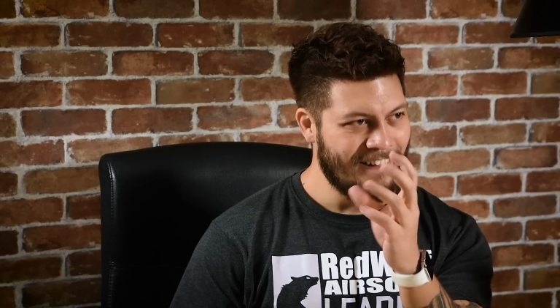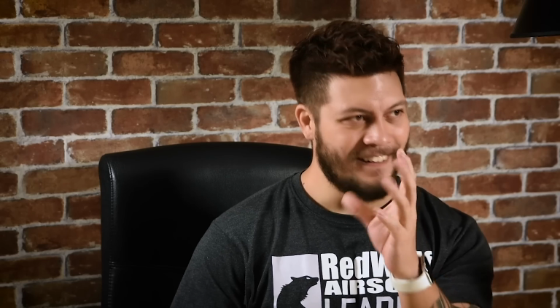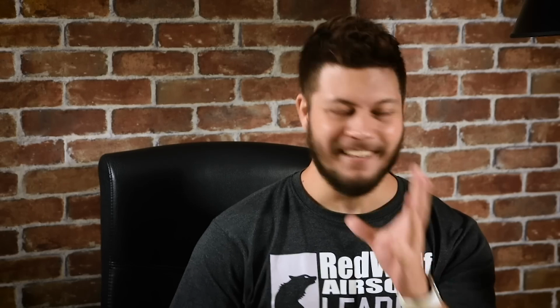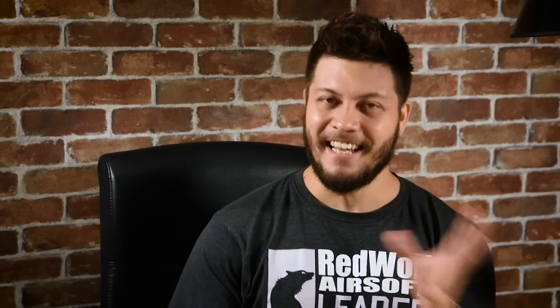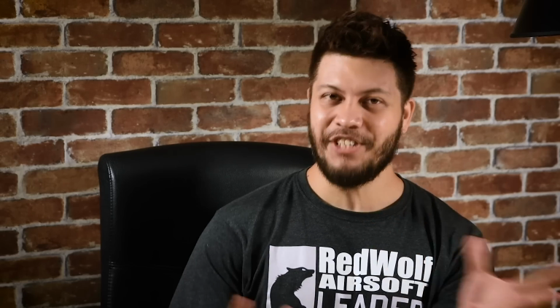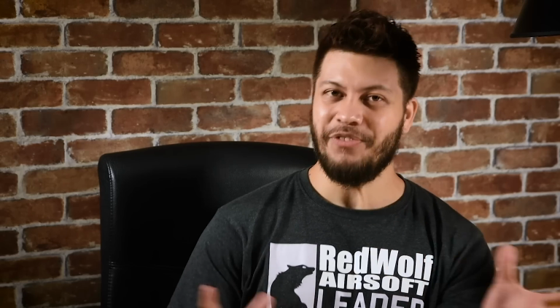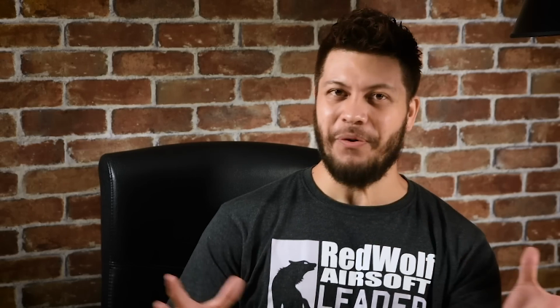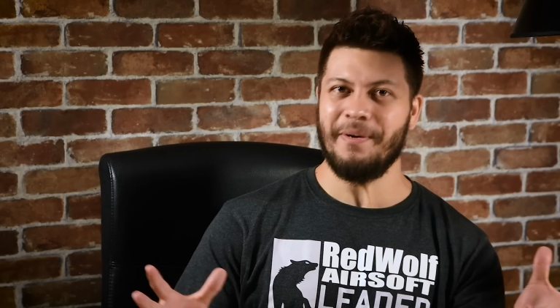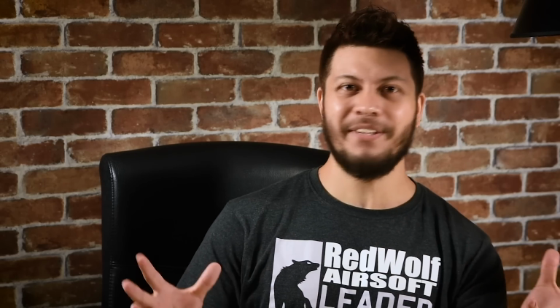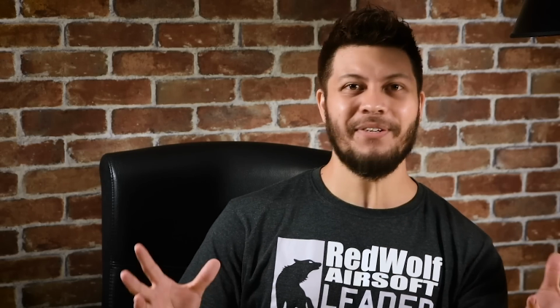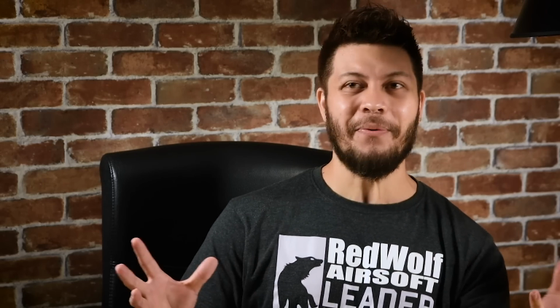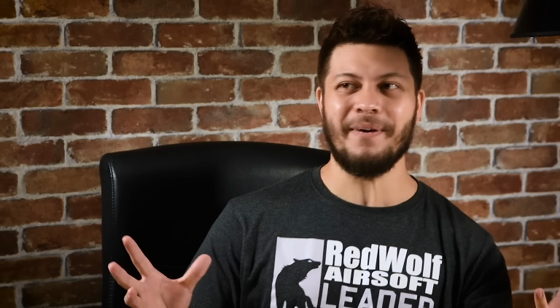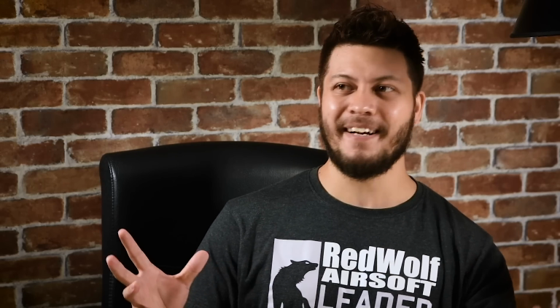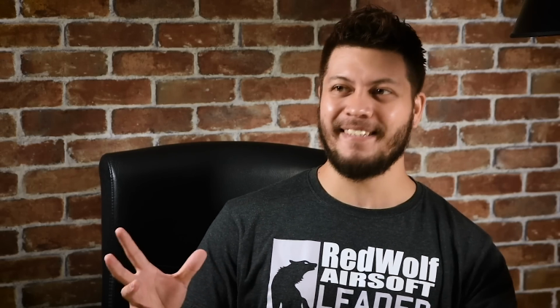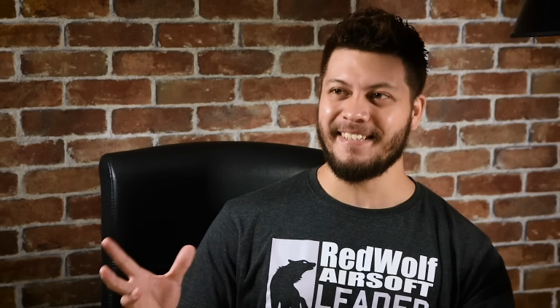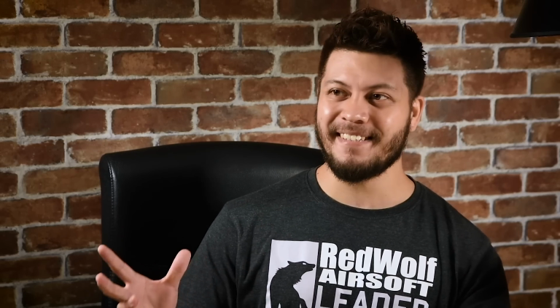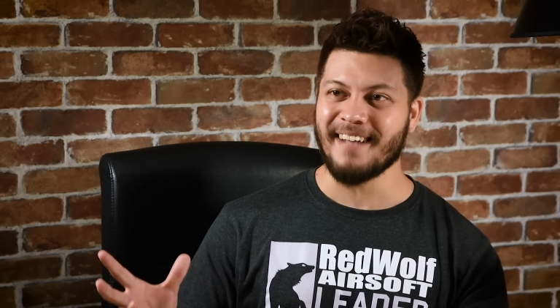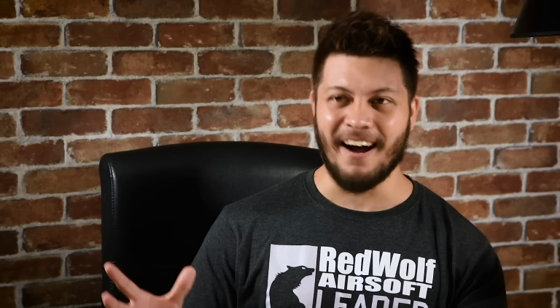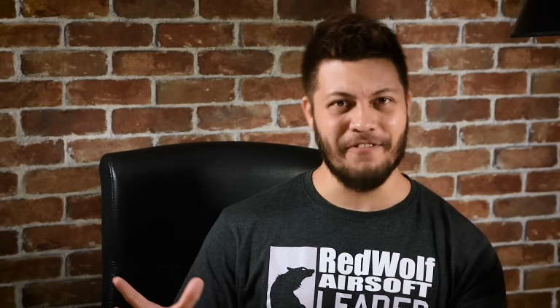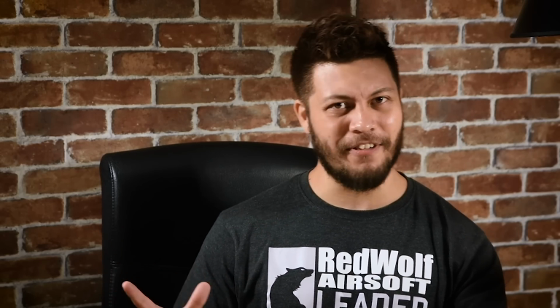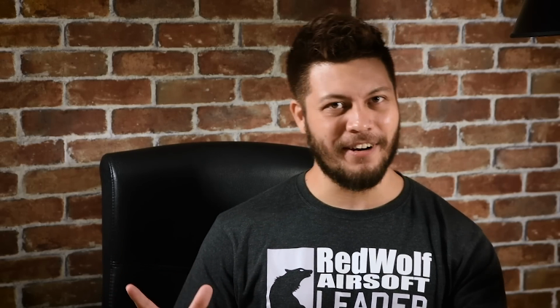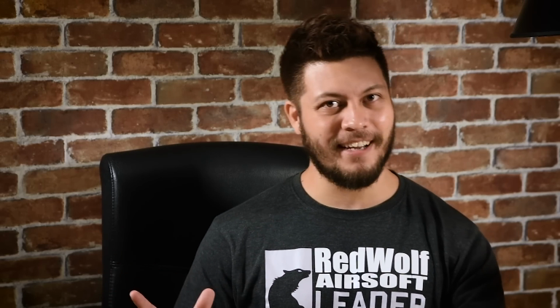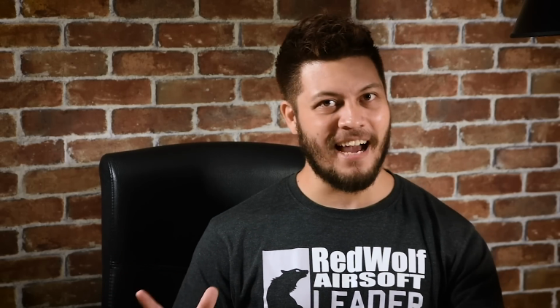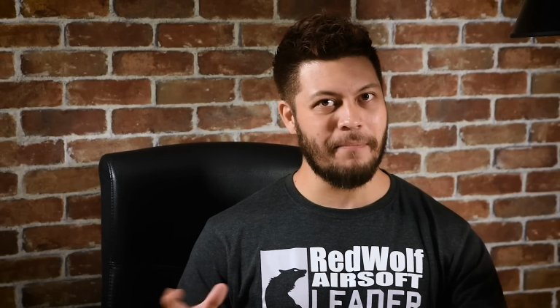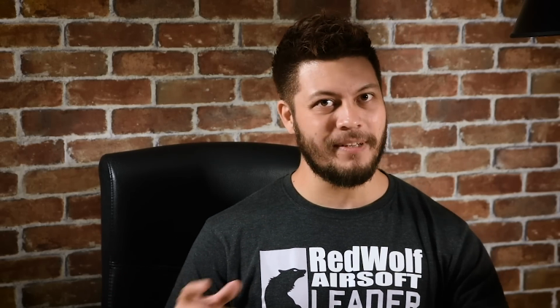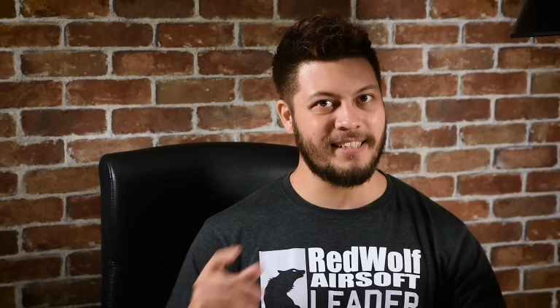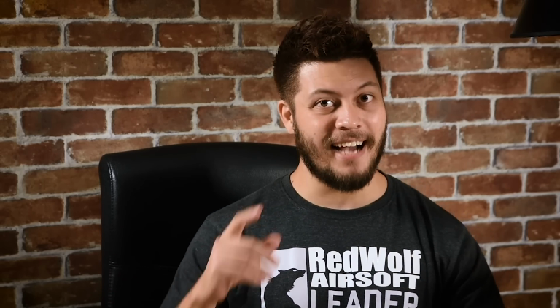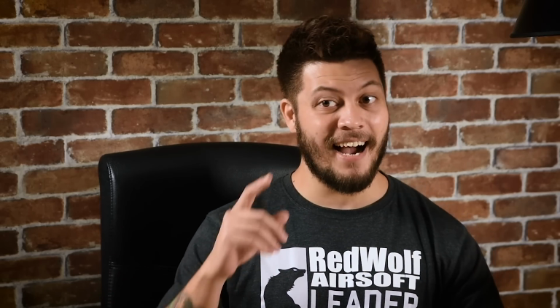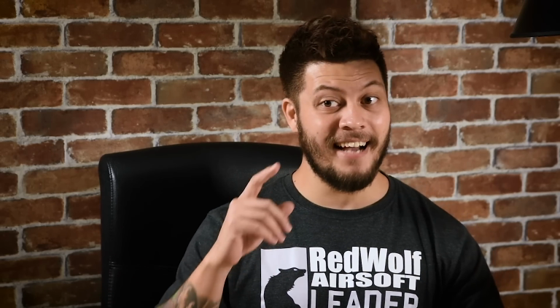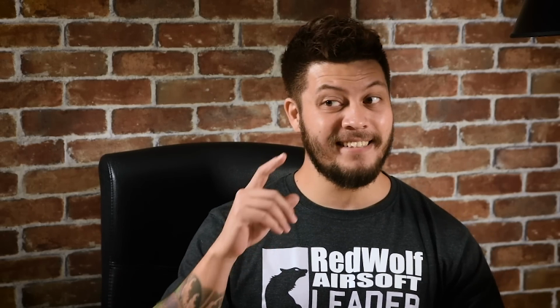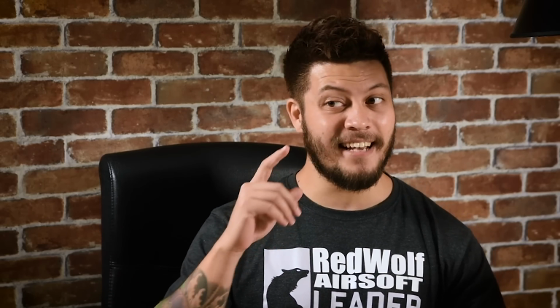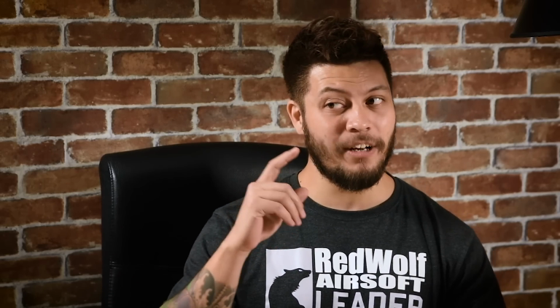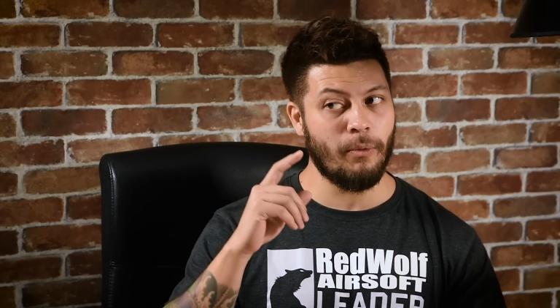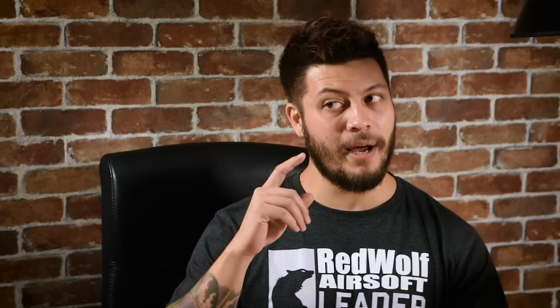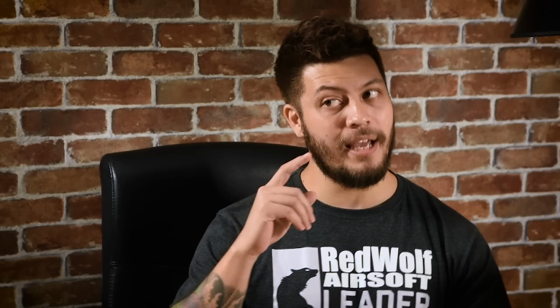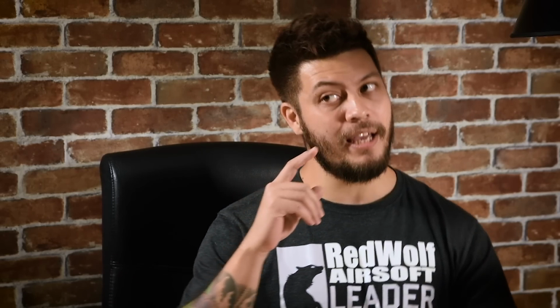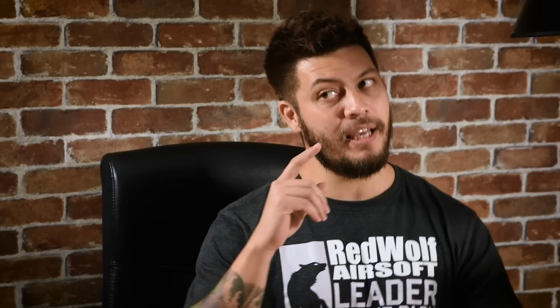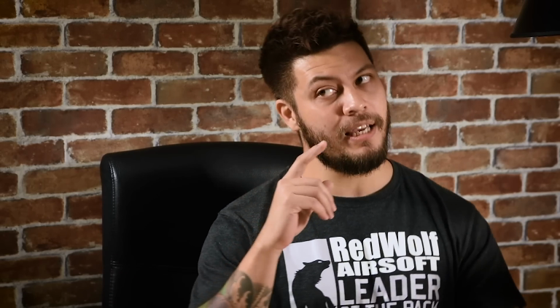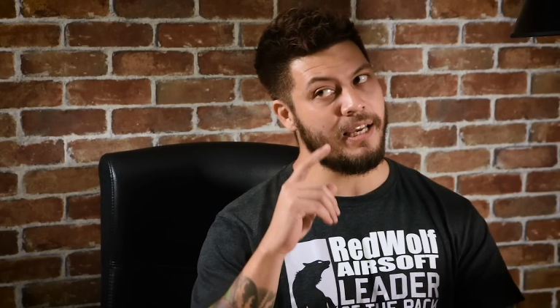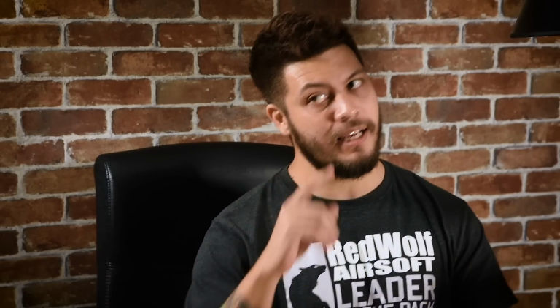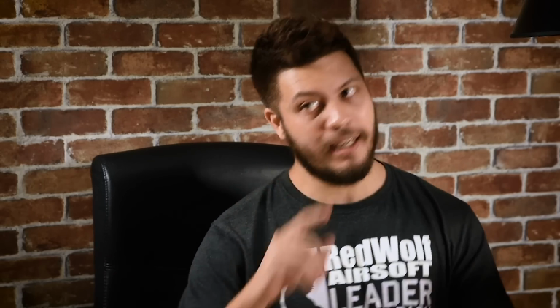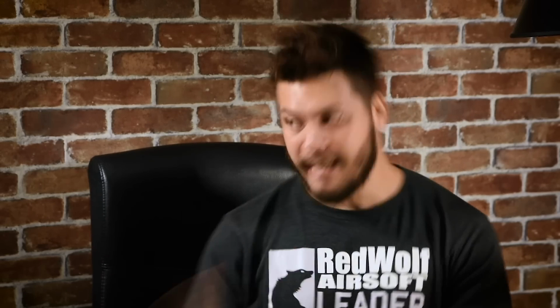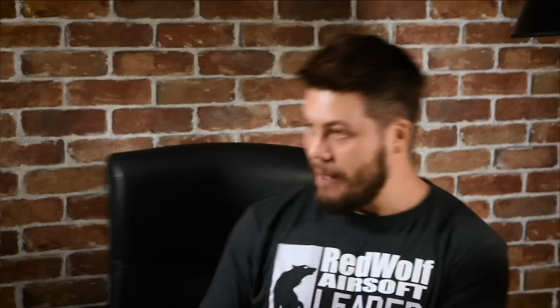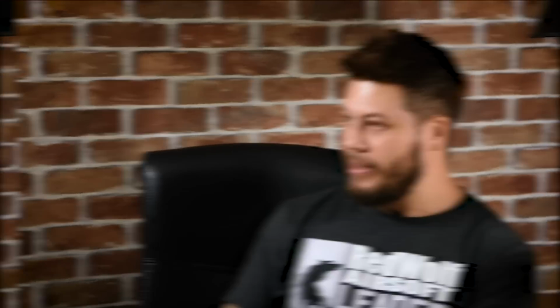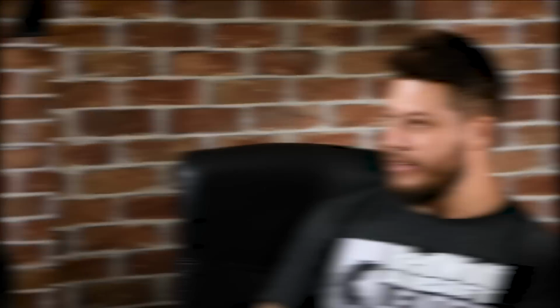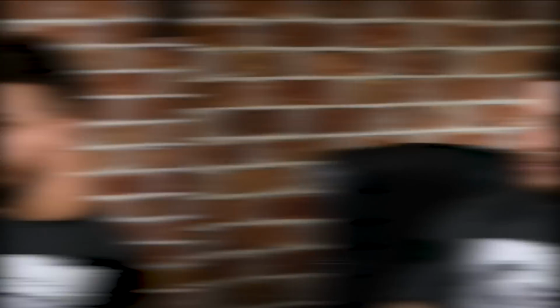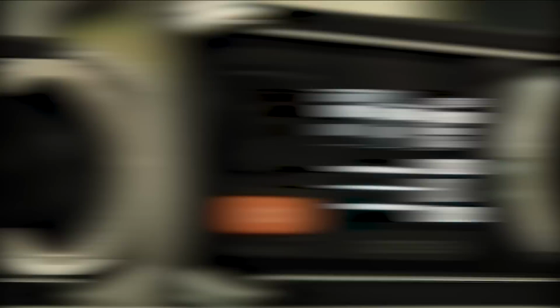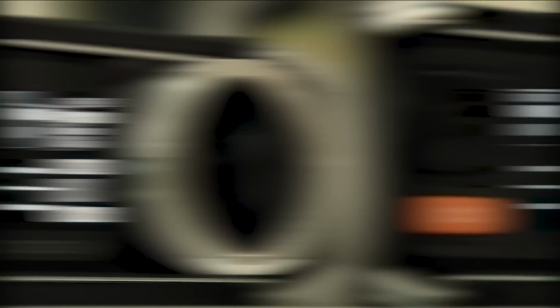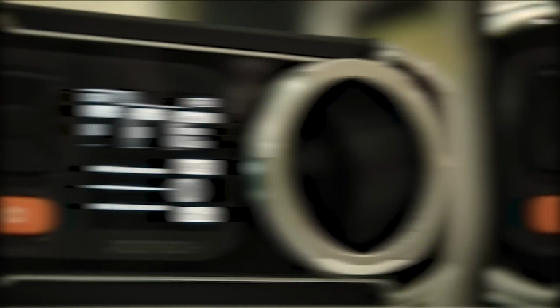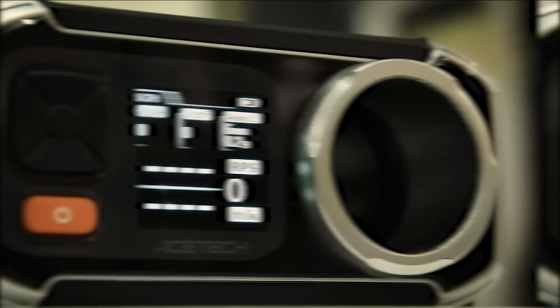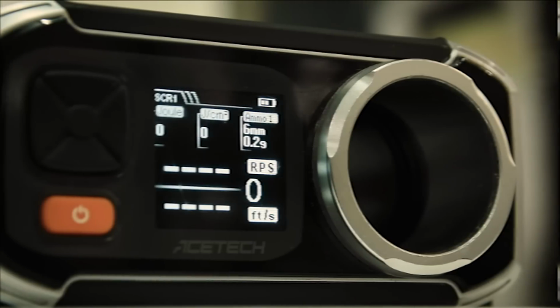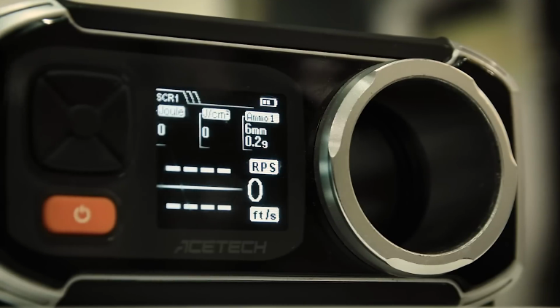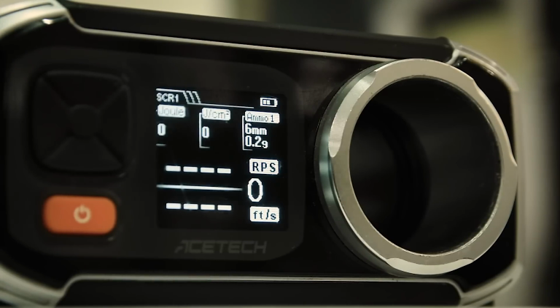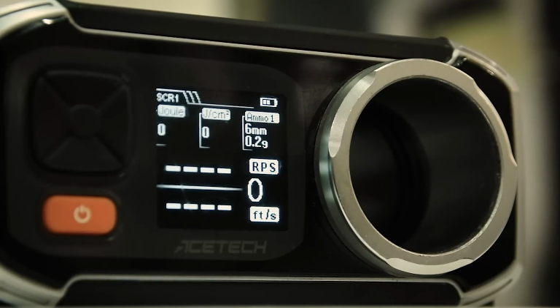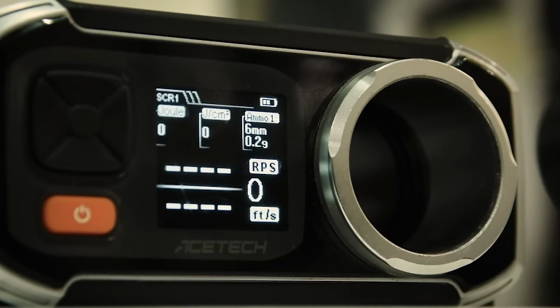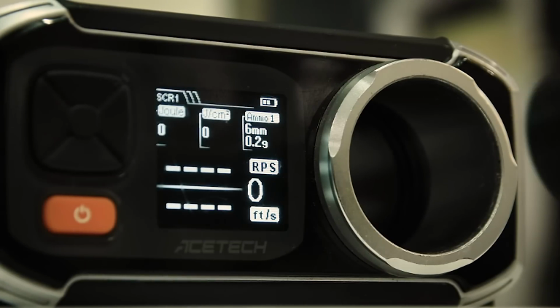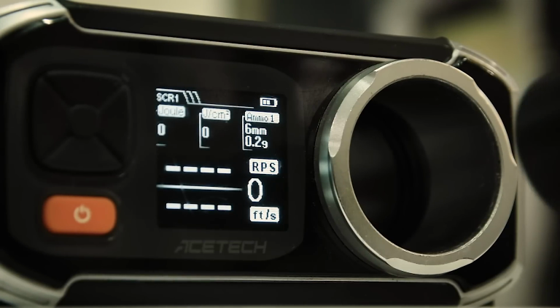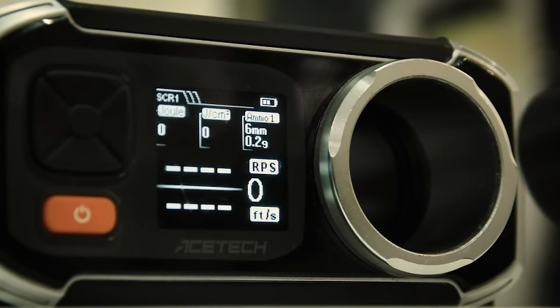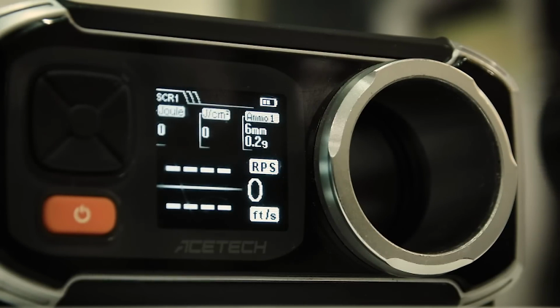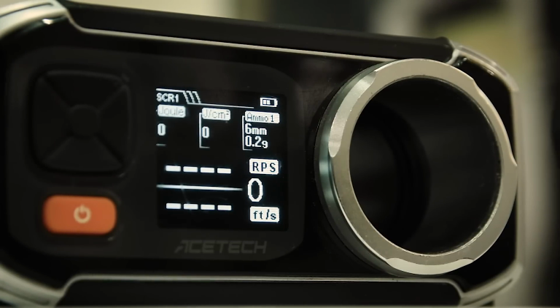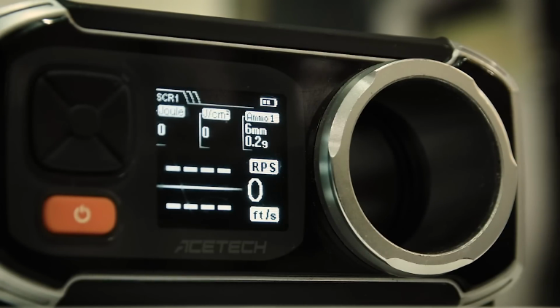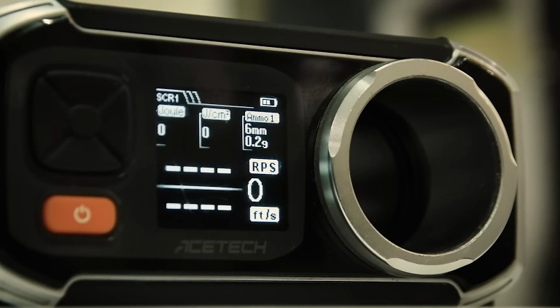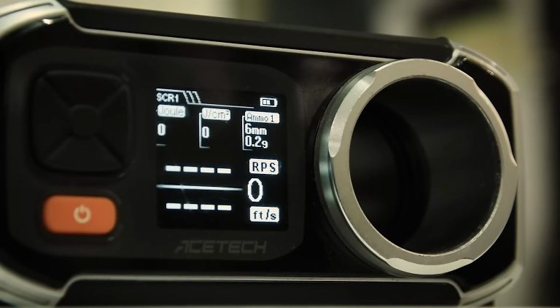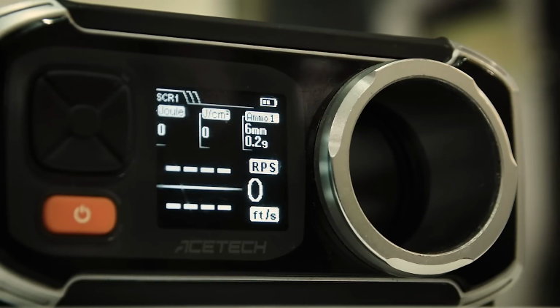It wouldn't be a Silverback sniper rifle if there wasn't some clever way to disassemble this gun — which means less for me to do, because it's time for Gambit's guide!